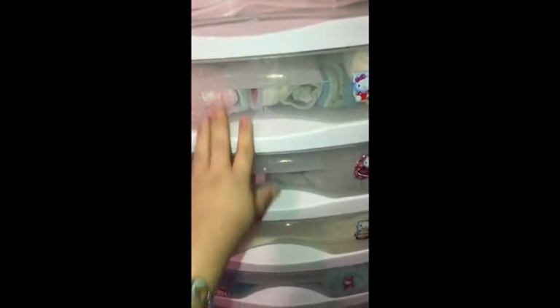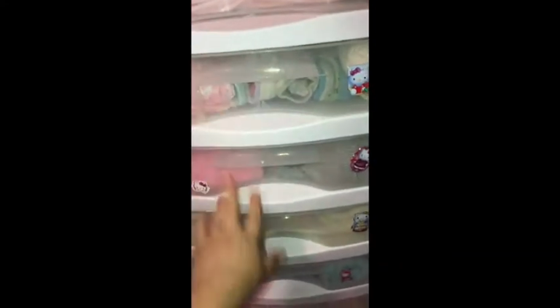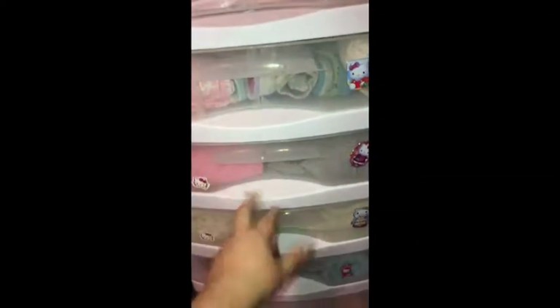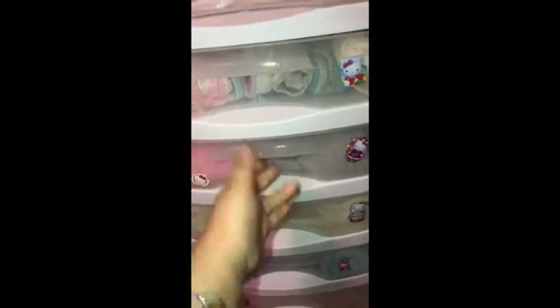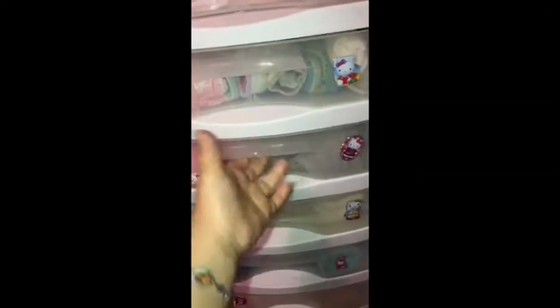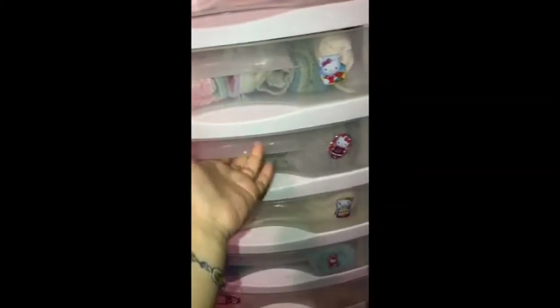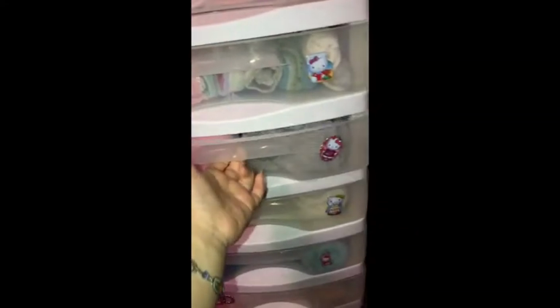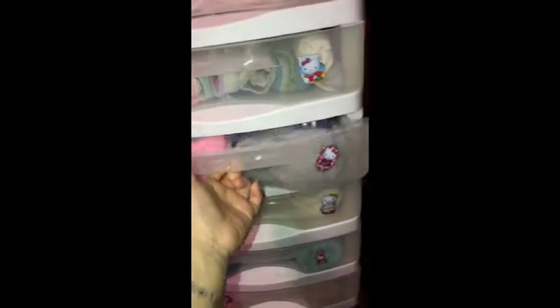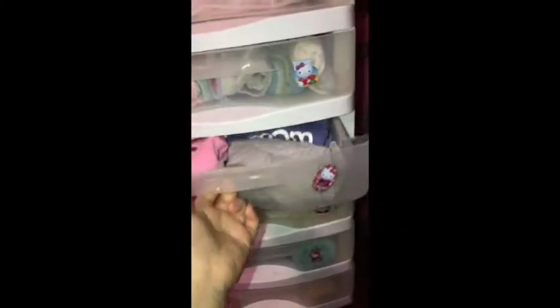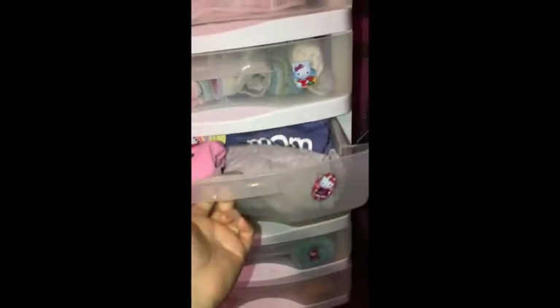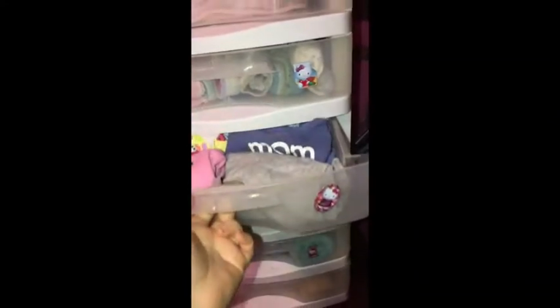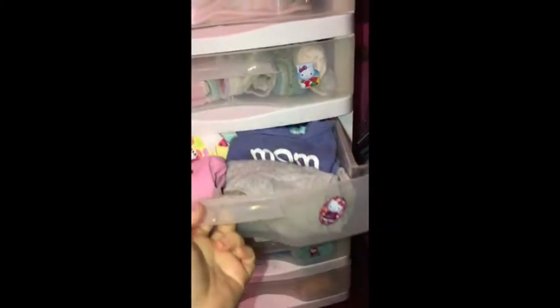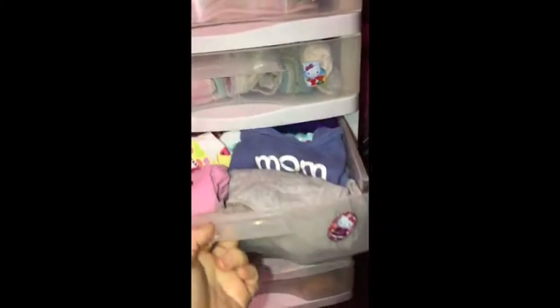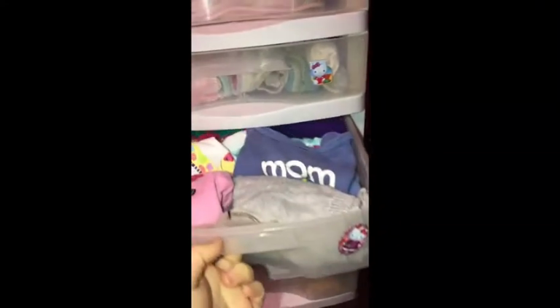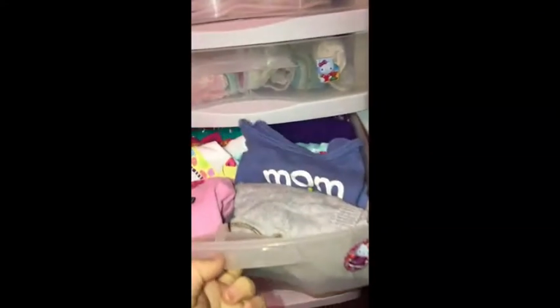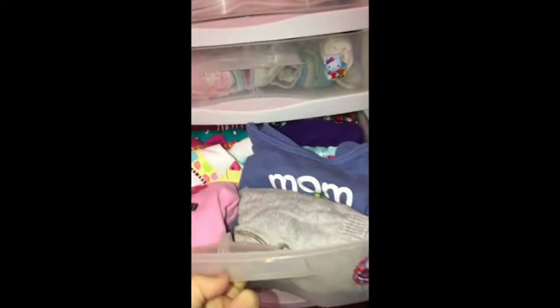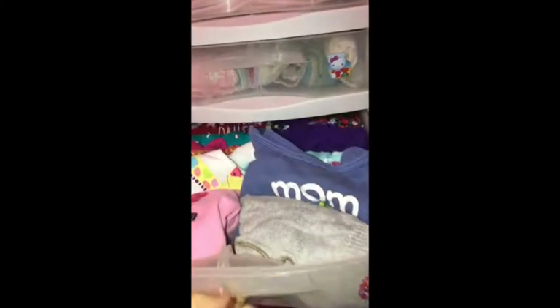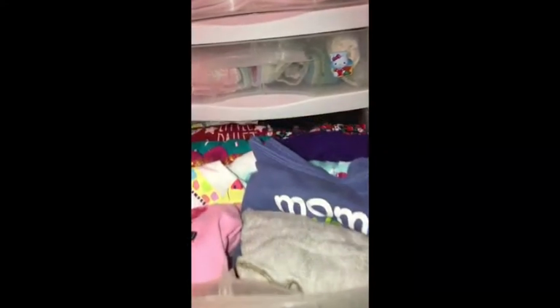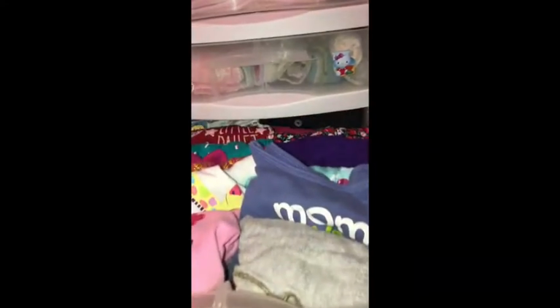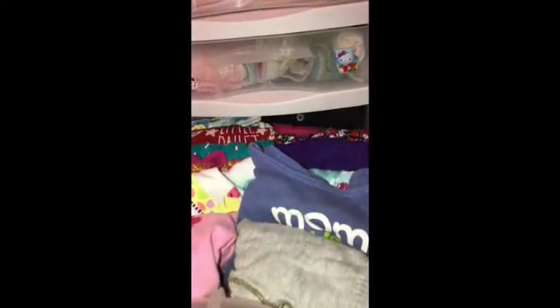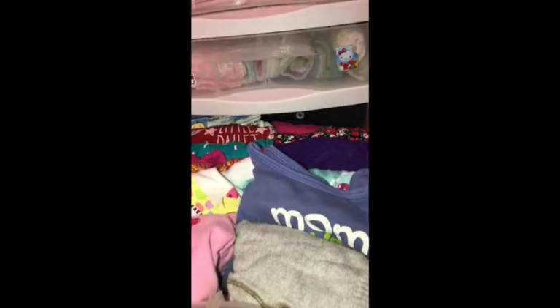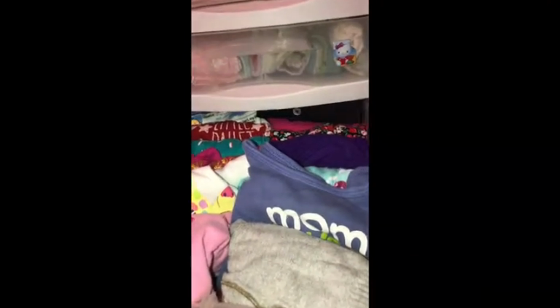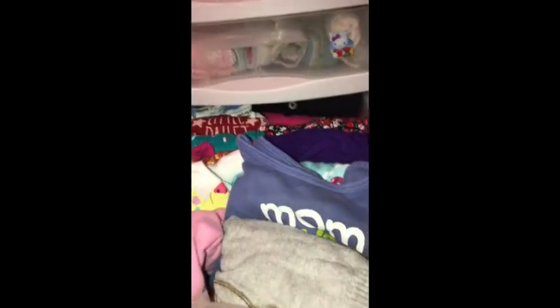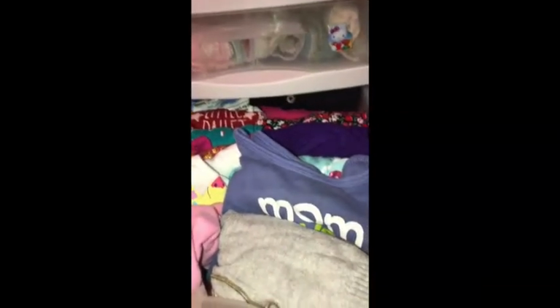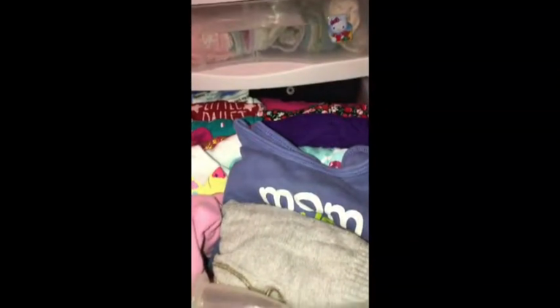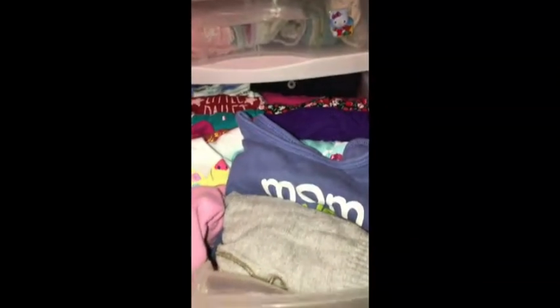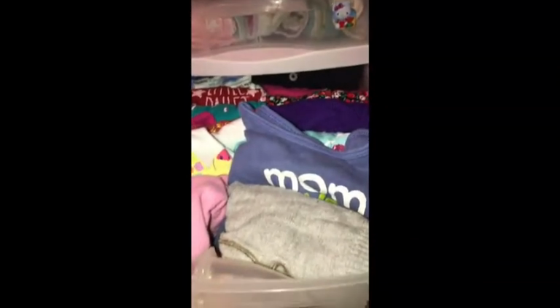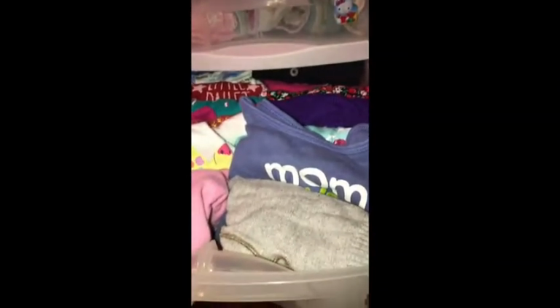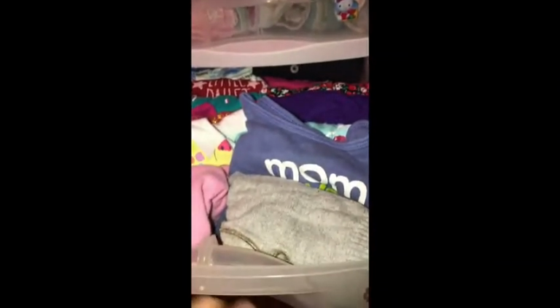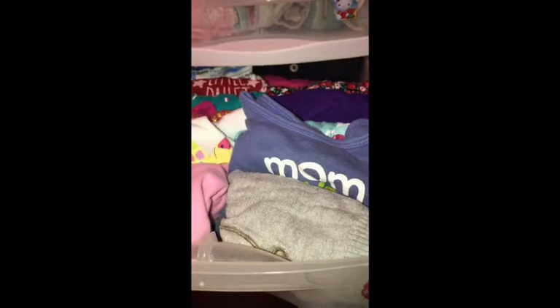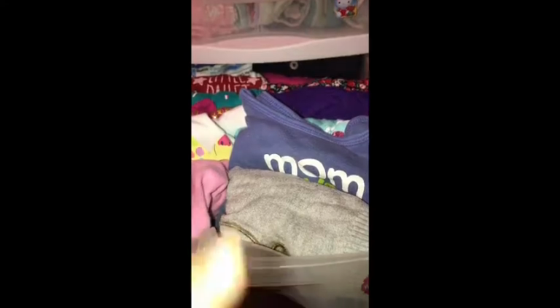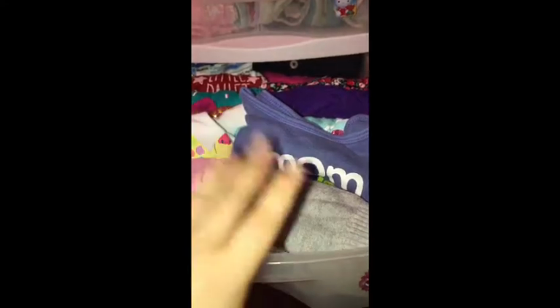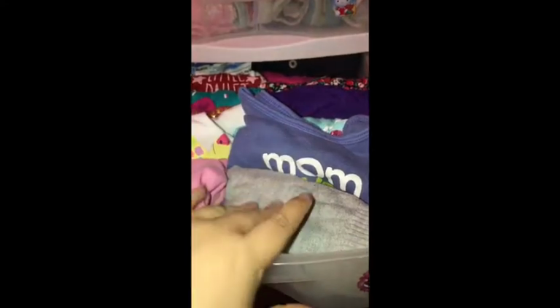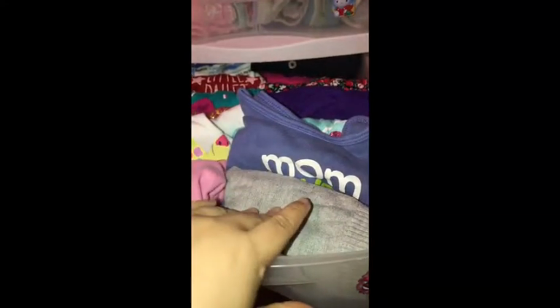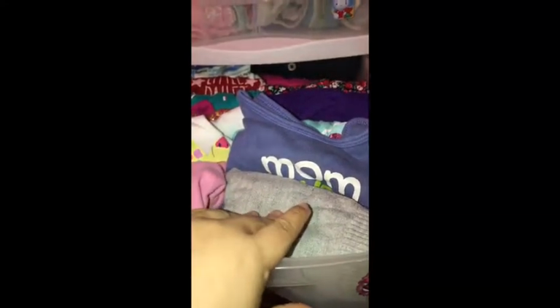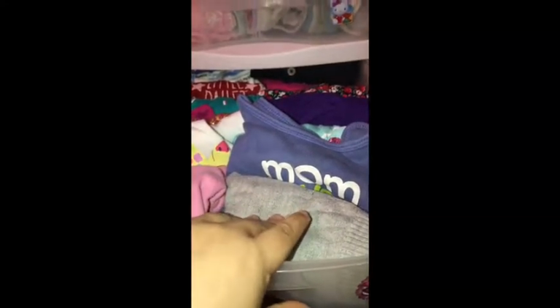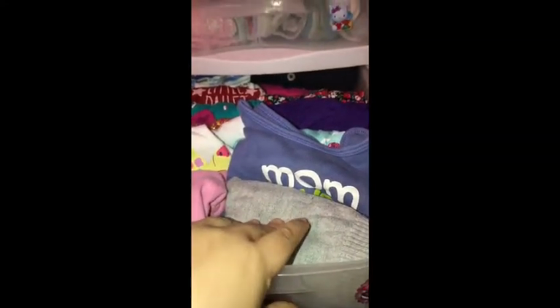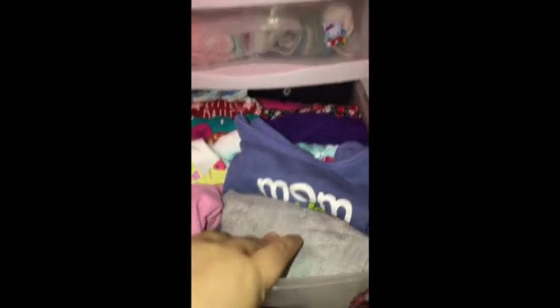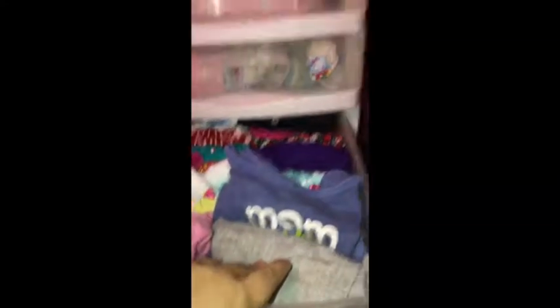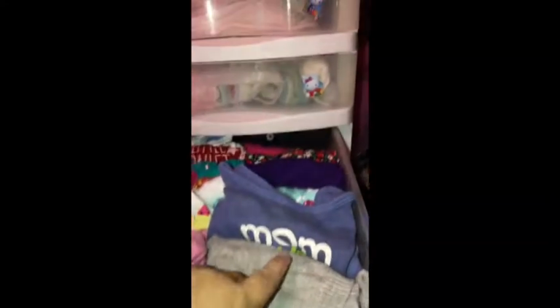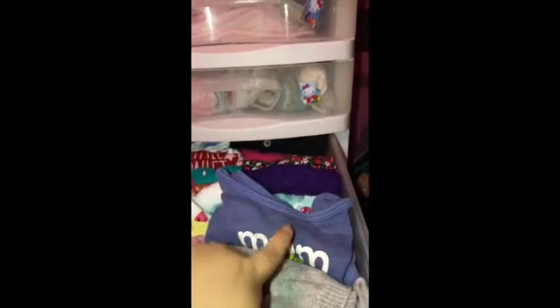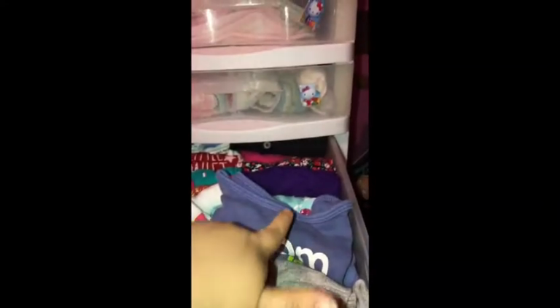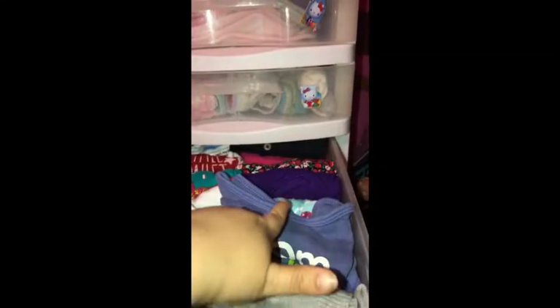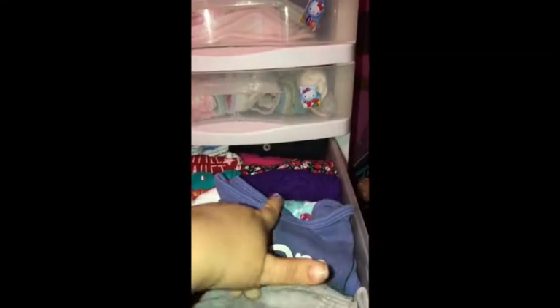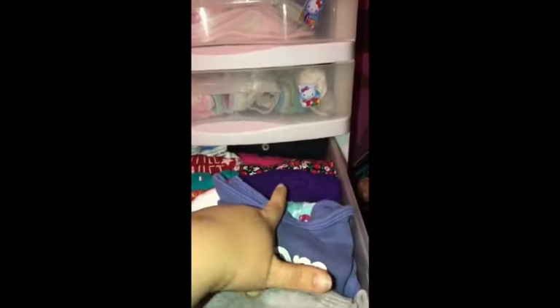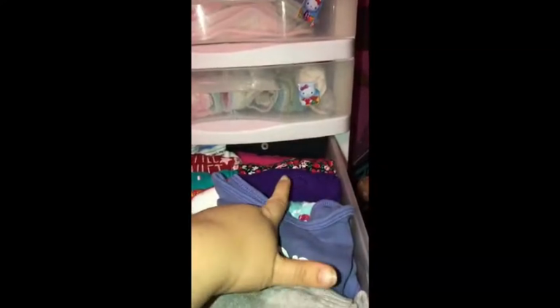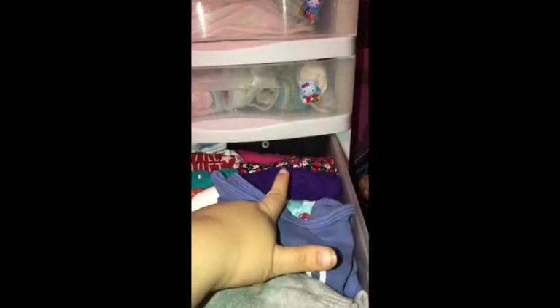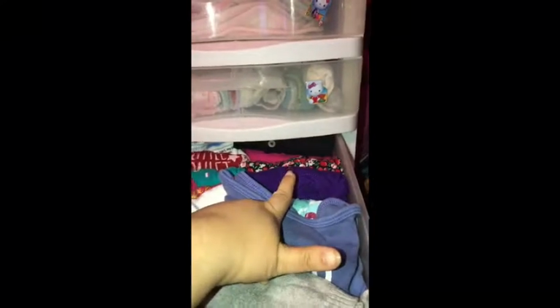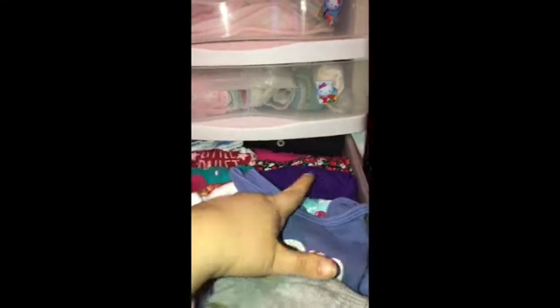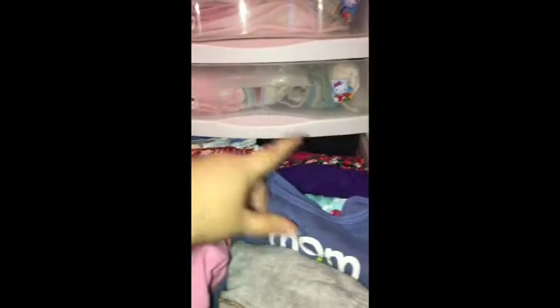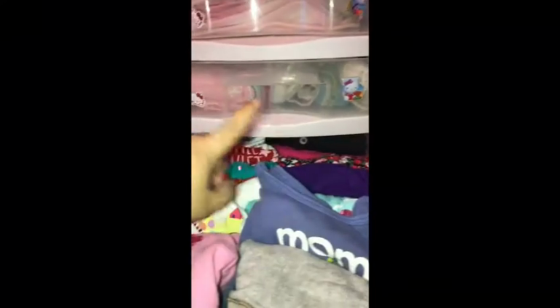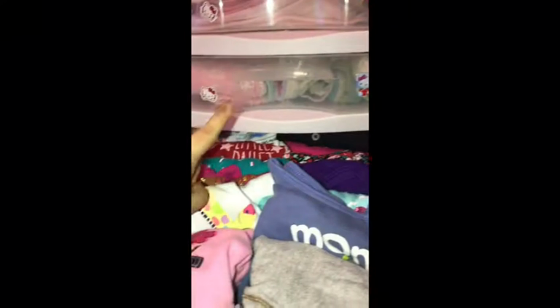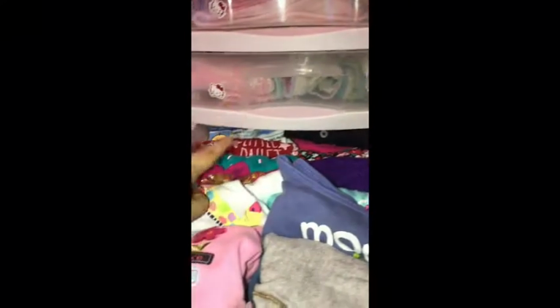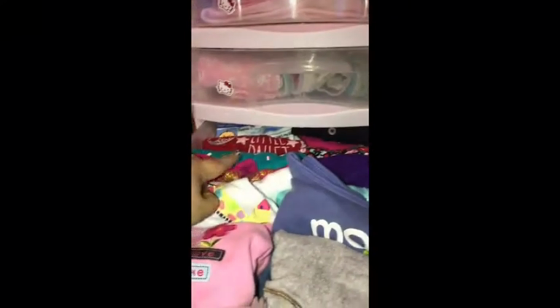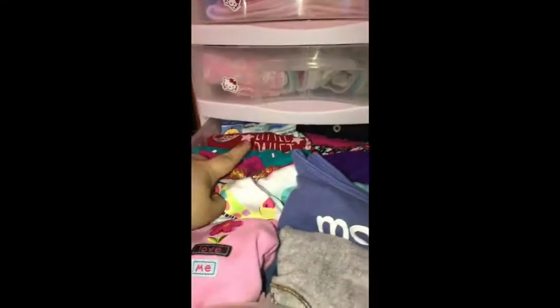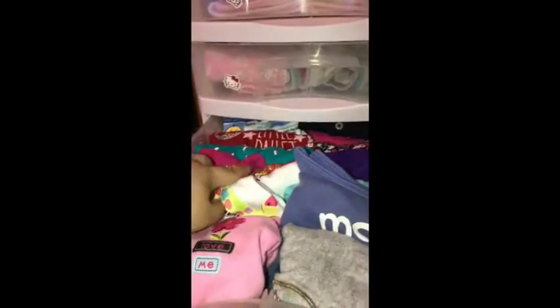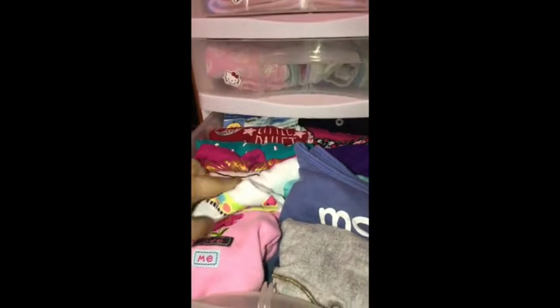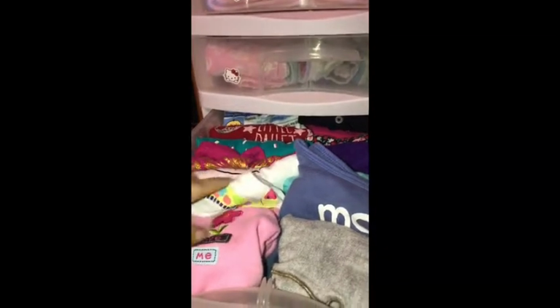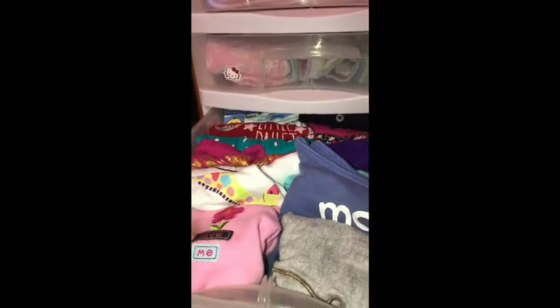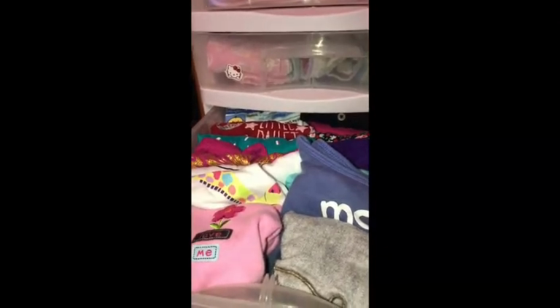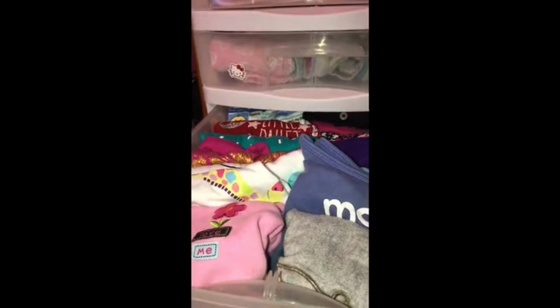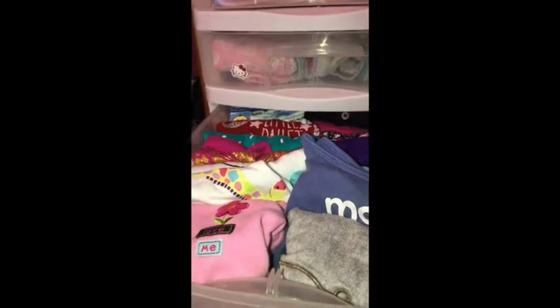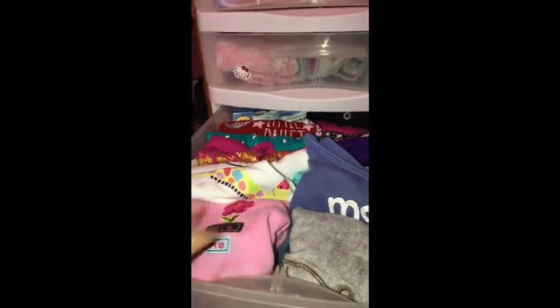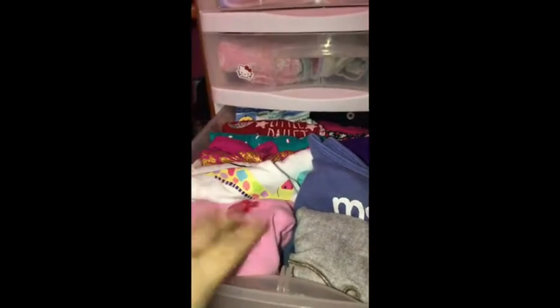In this drawer, I have mainly onesies and shirts, and a sweater — onesies and shirts.